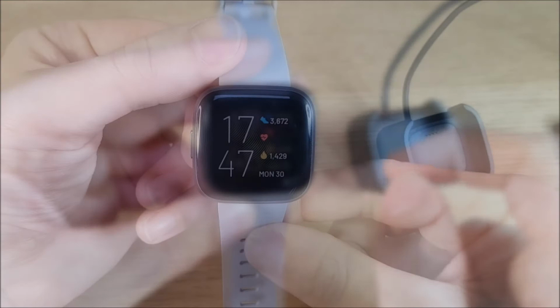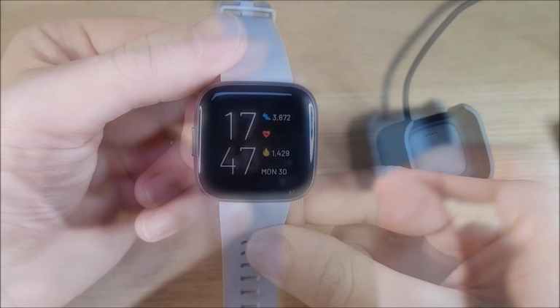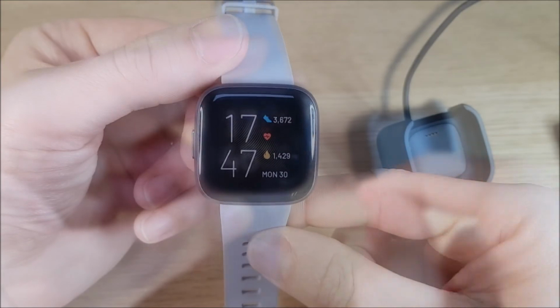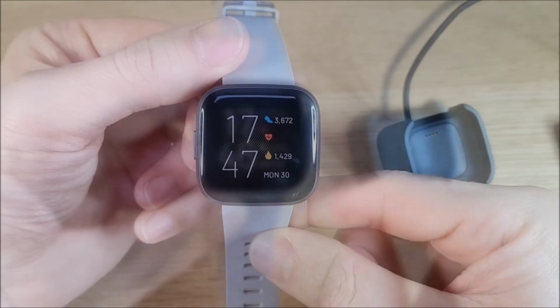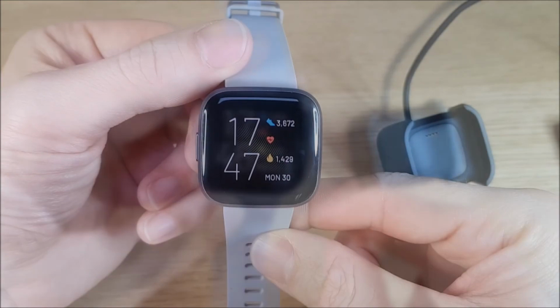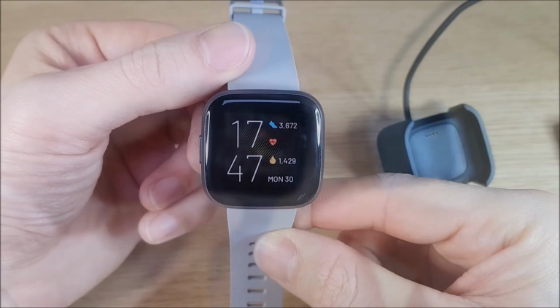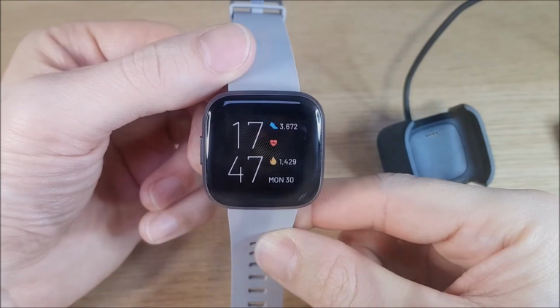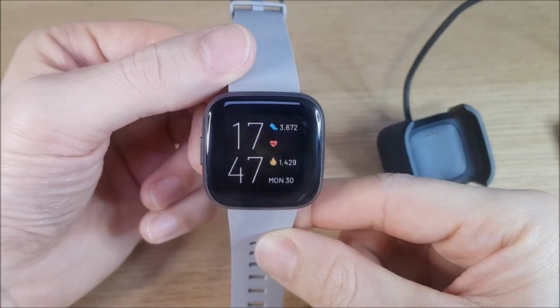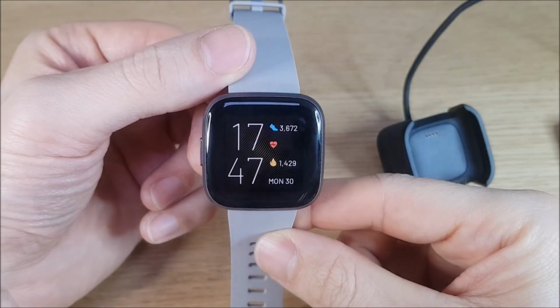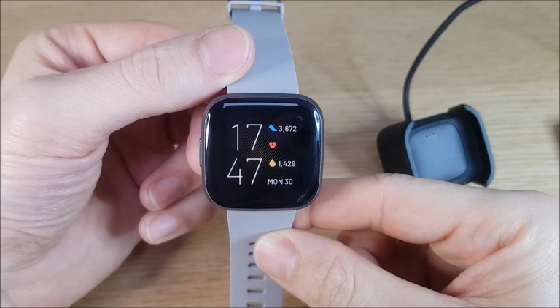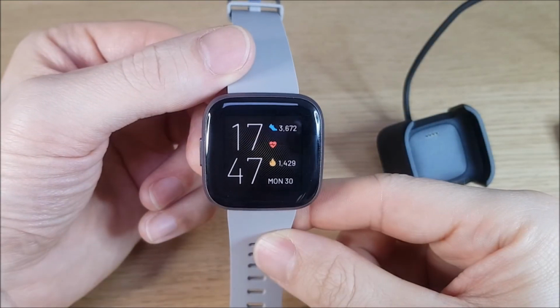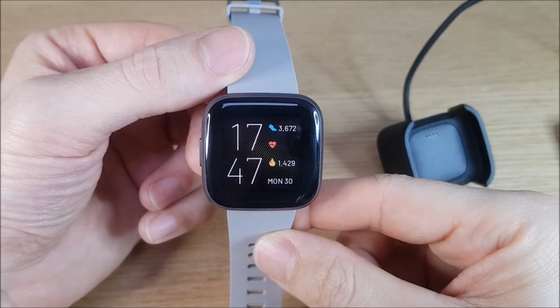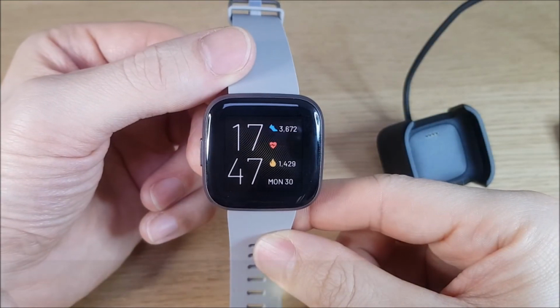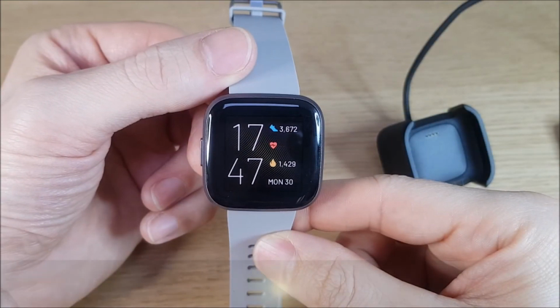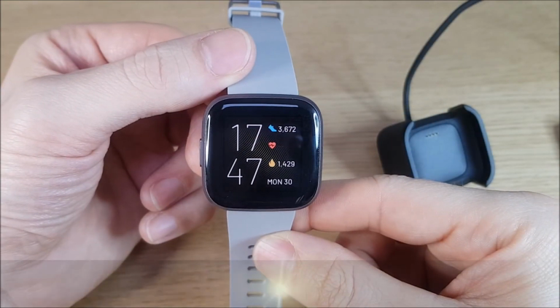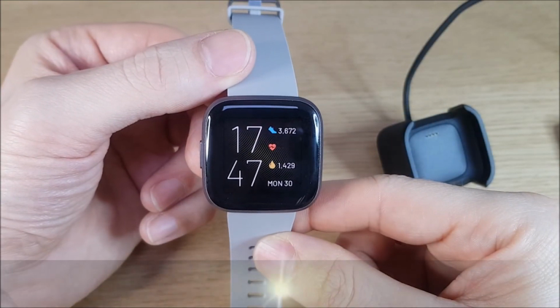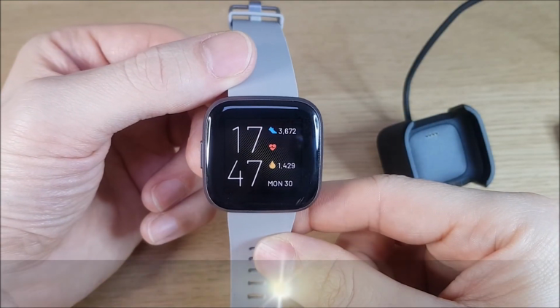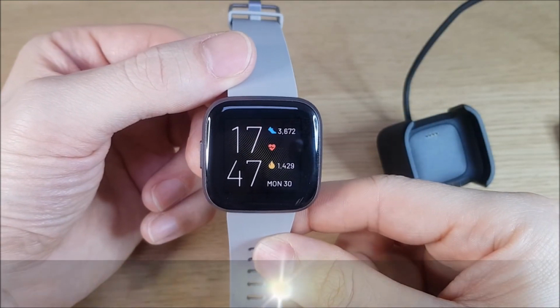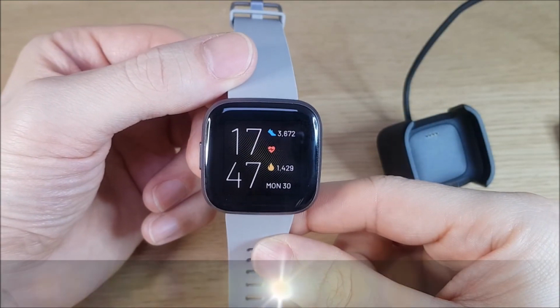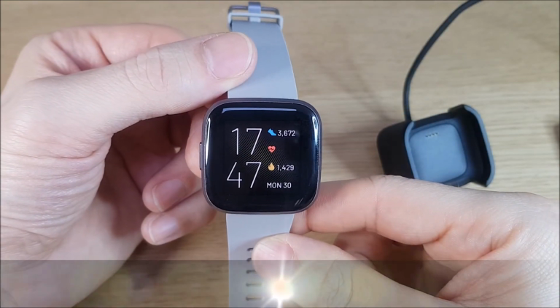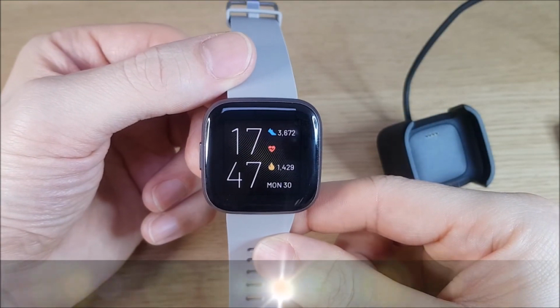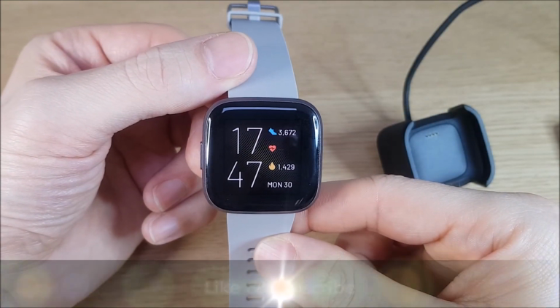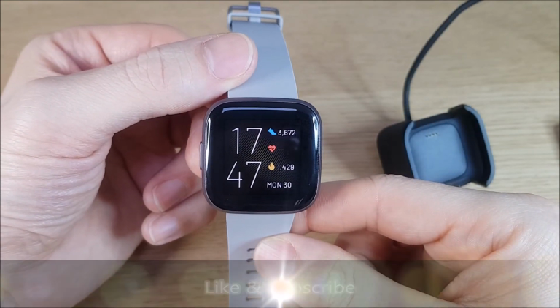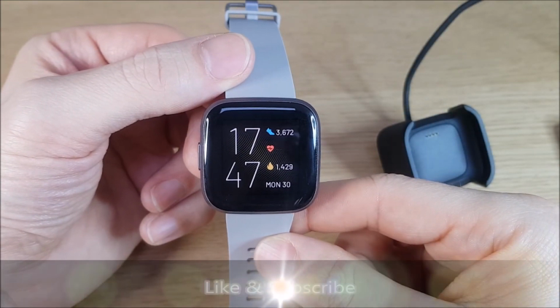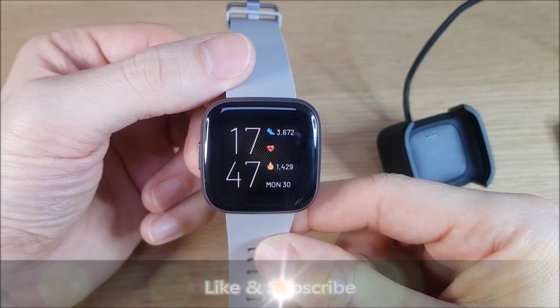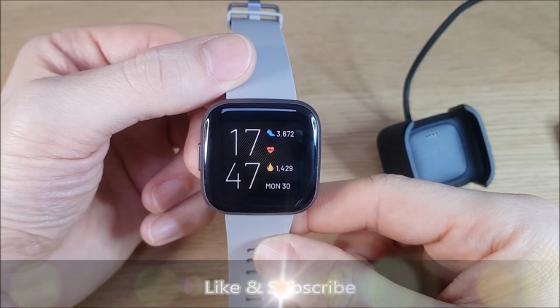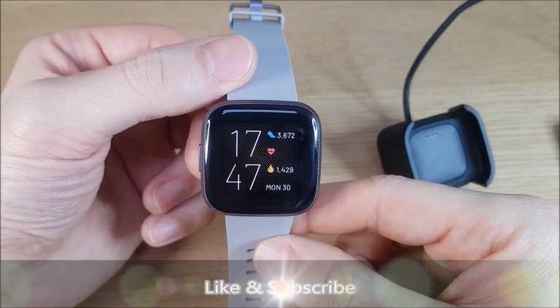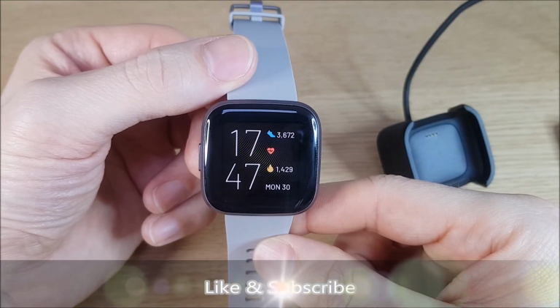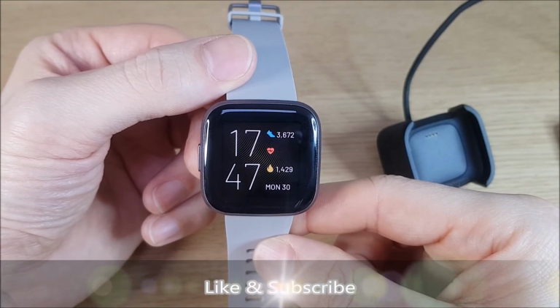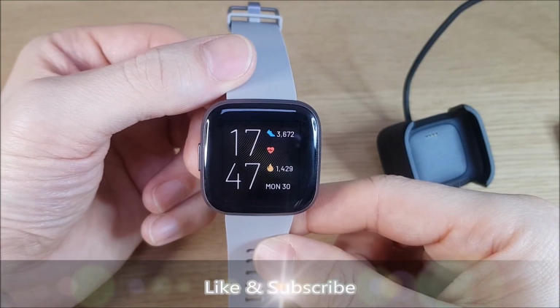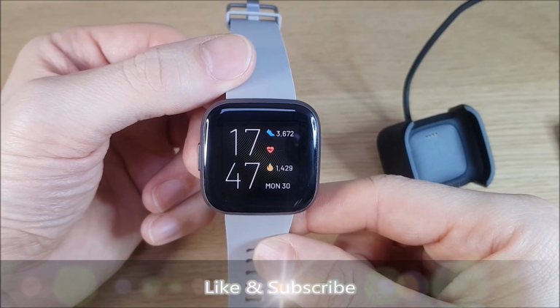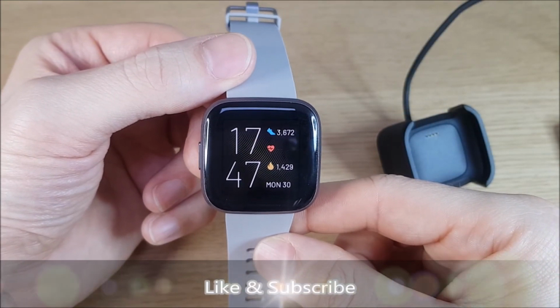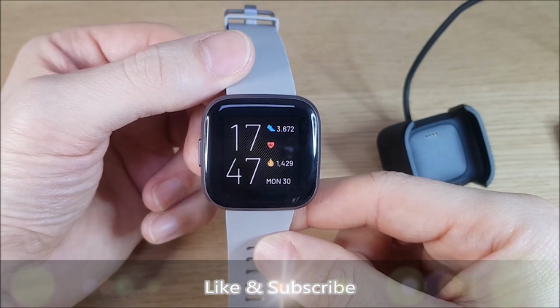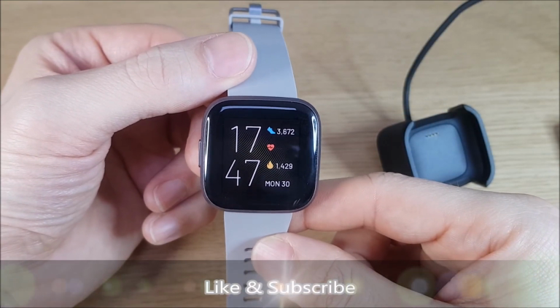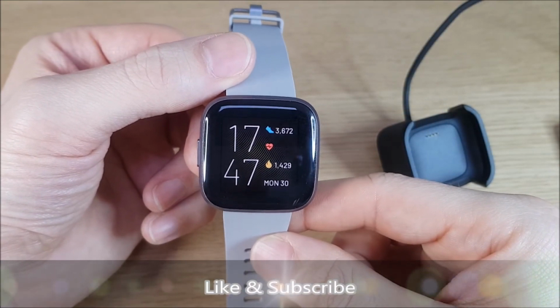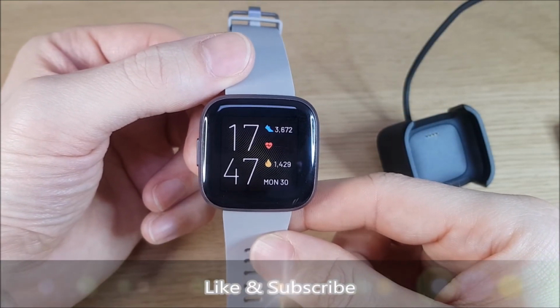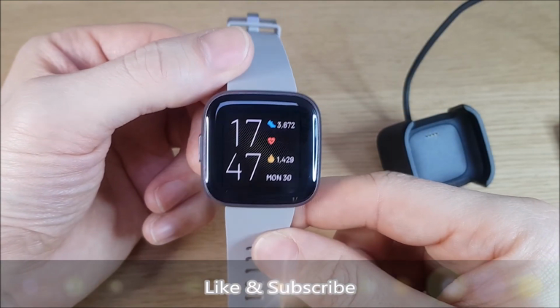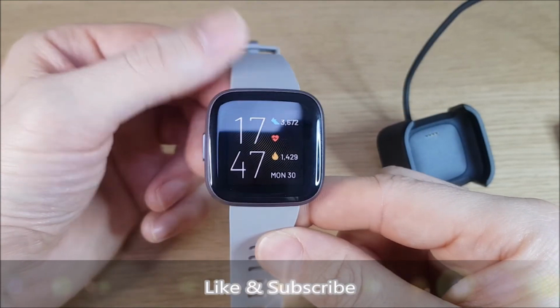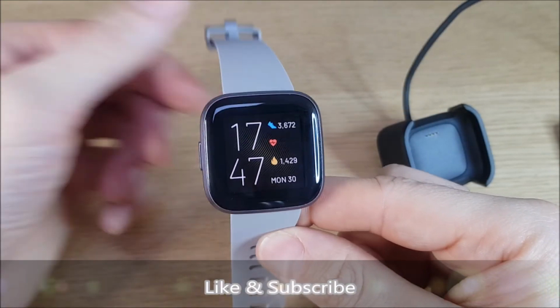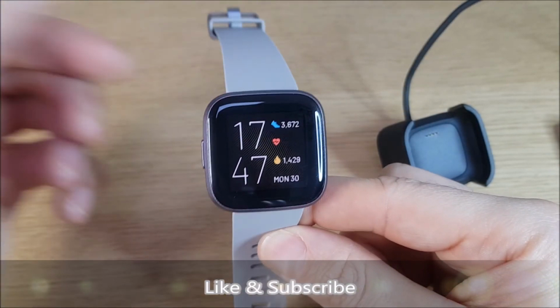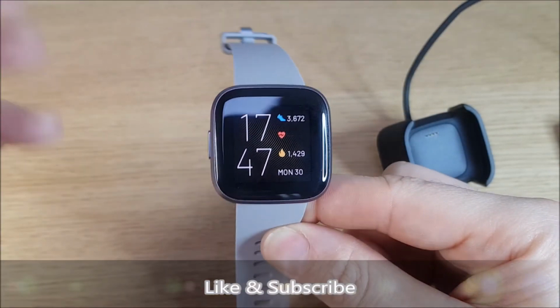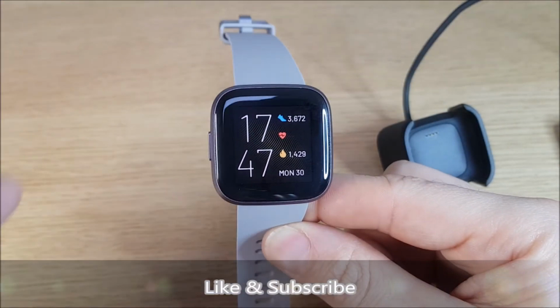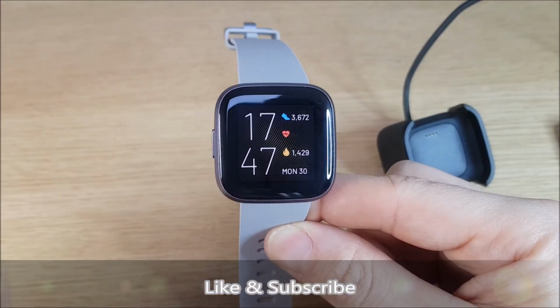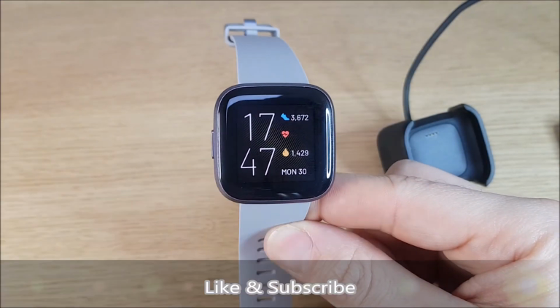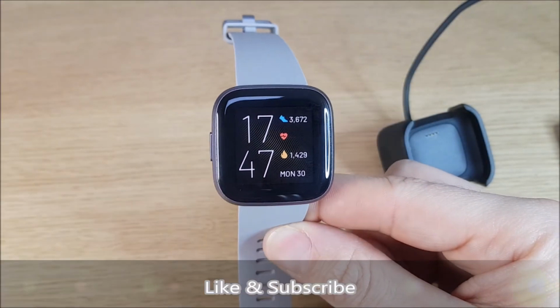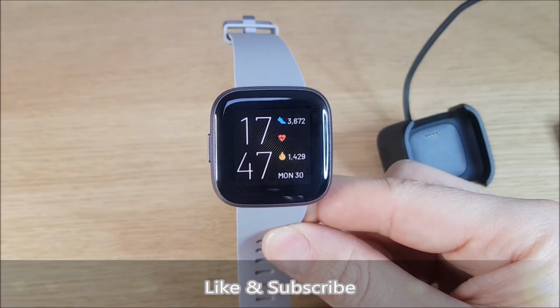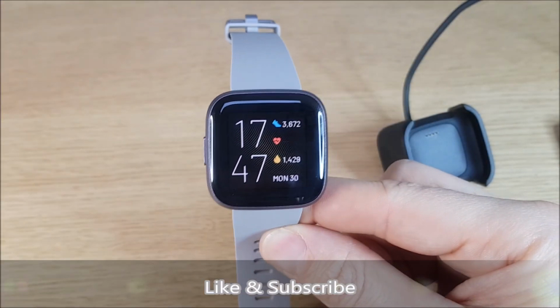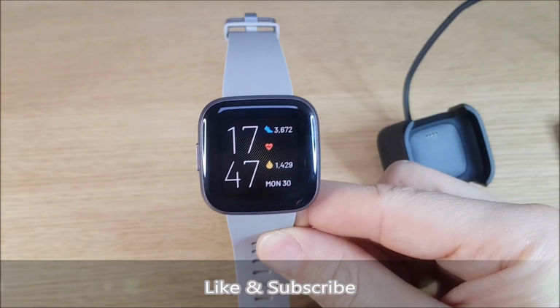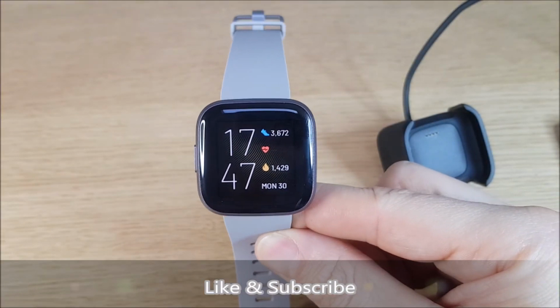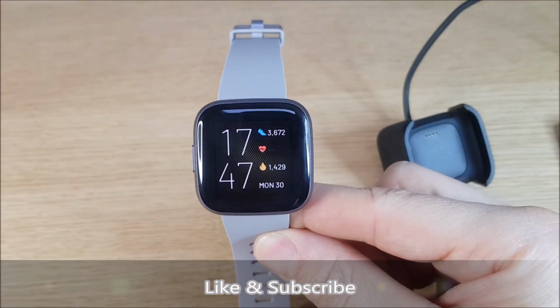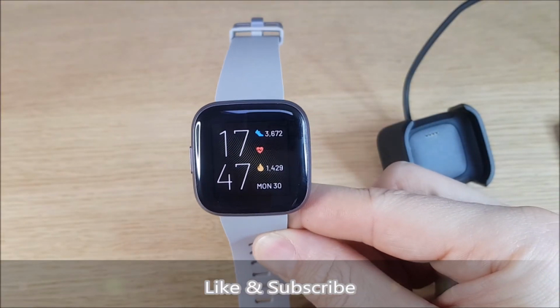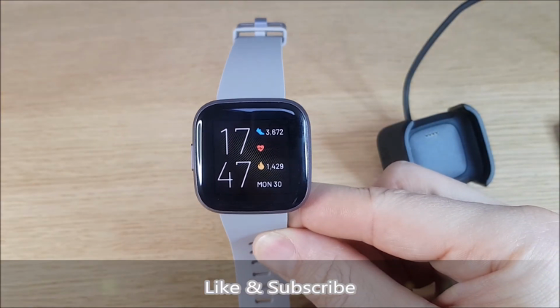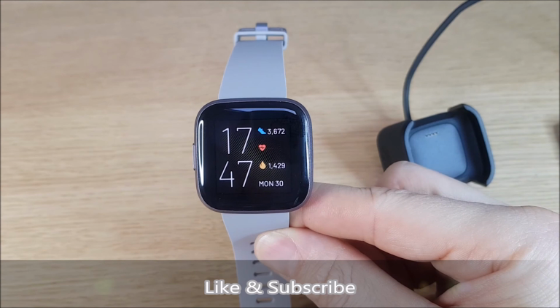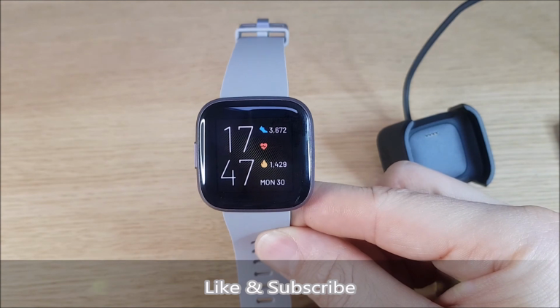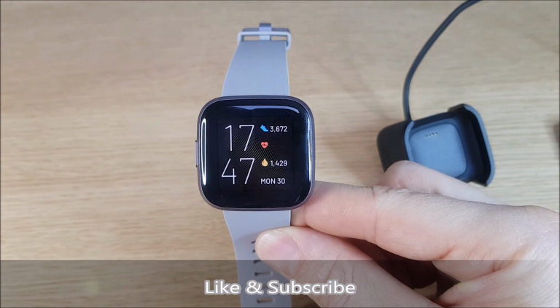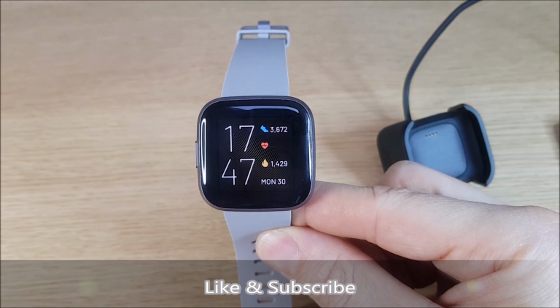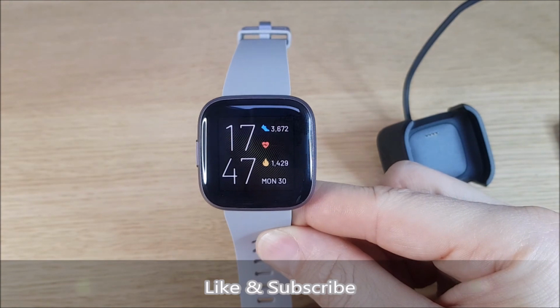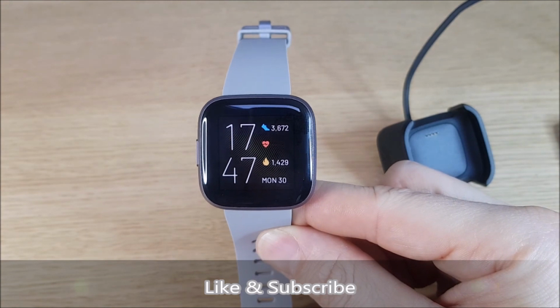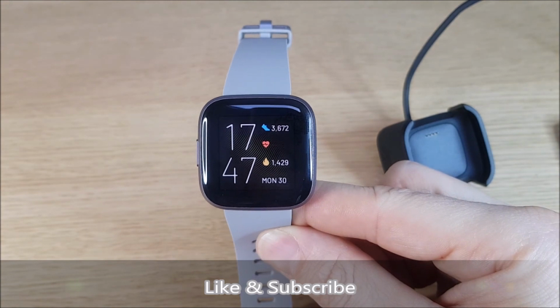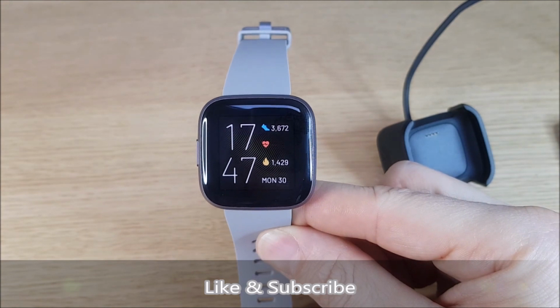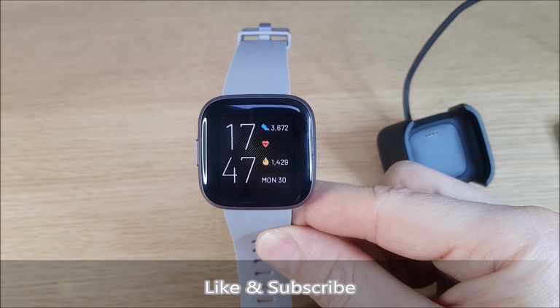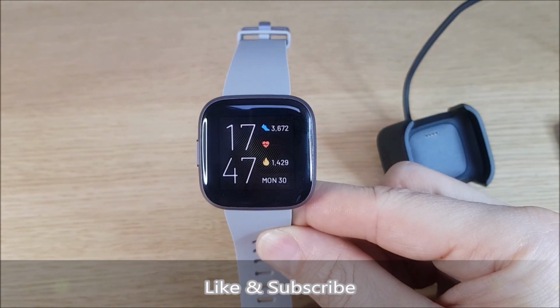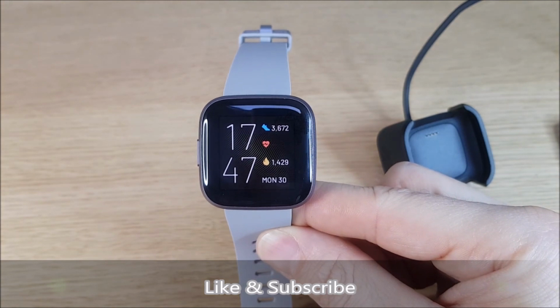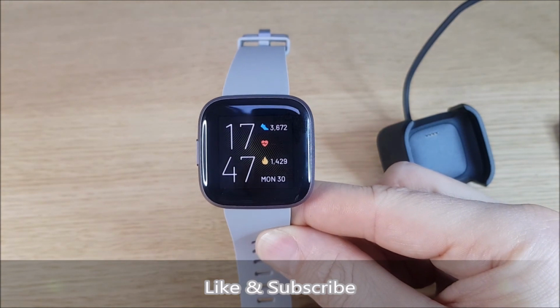That's it — all set up! Please join me in another video where I'll show you some of the features and how to get the best out of your watch.